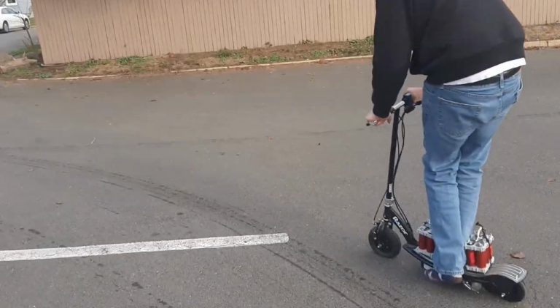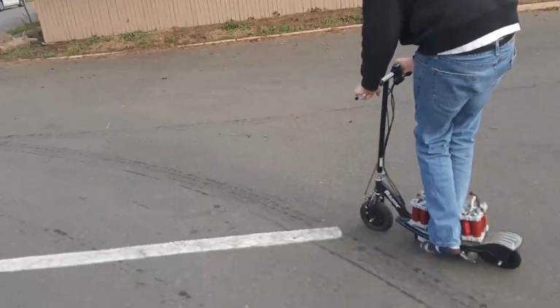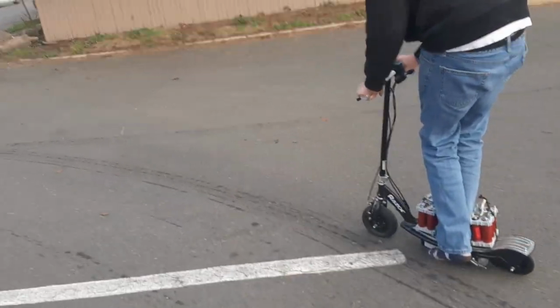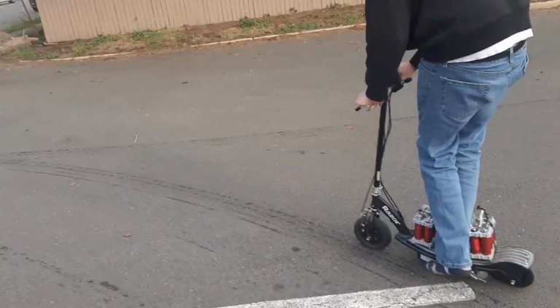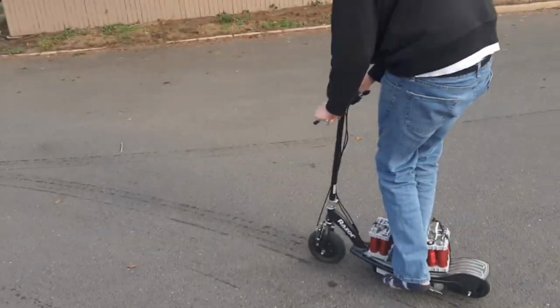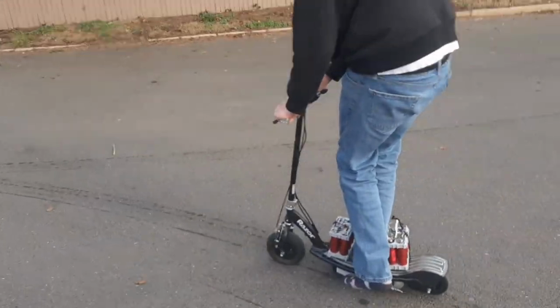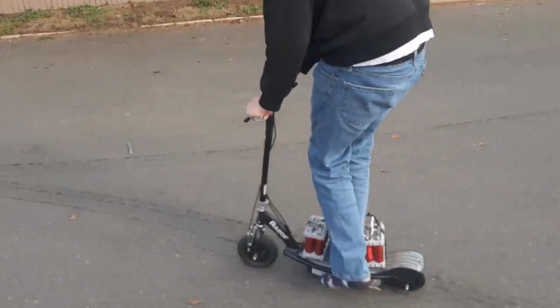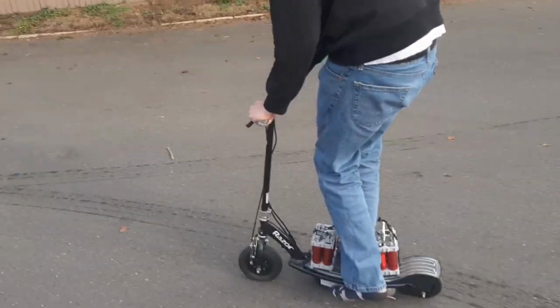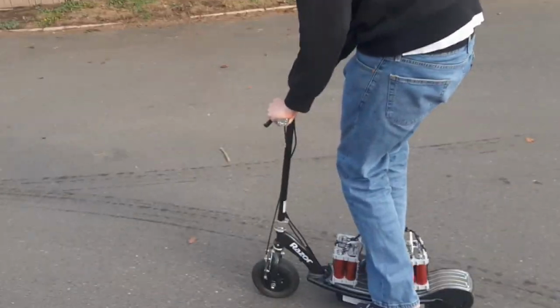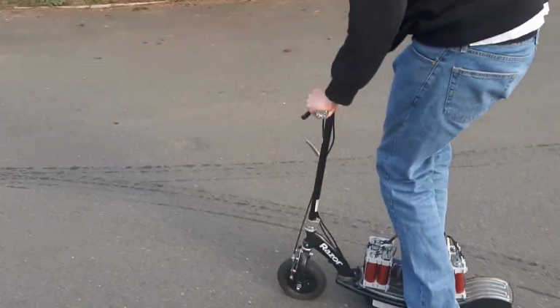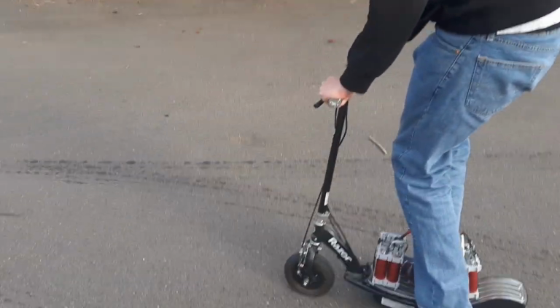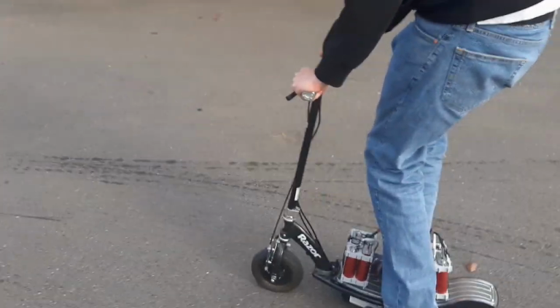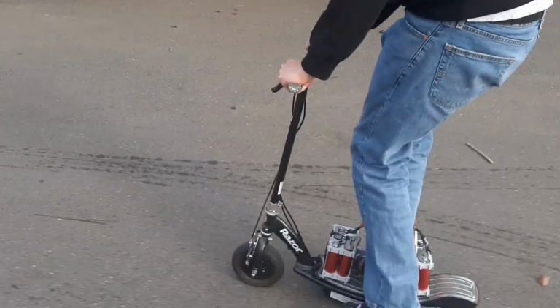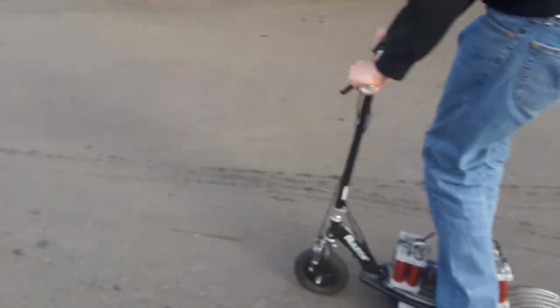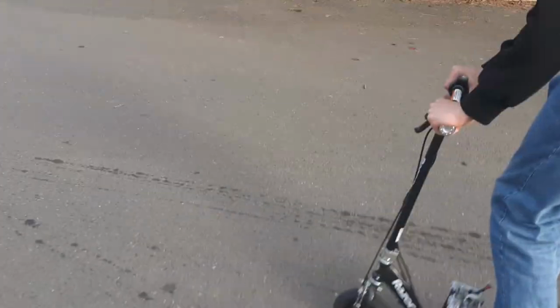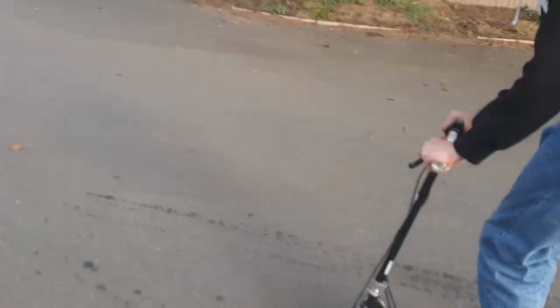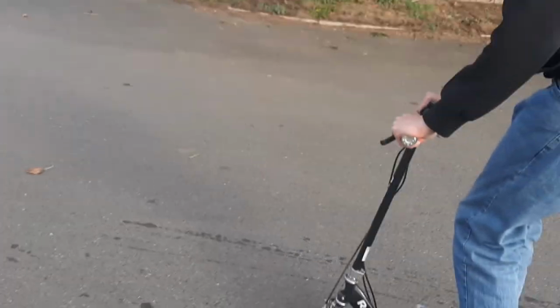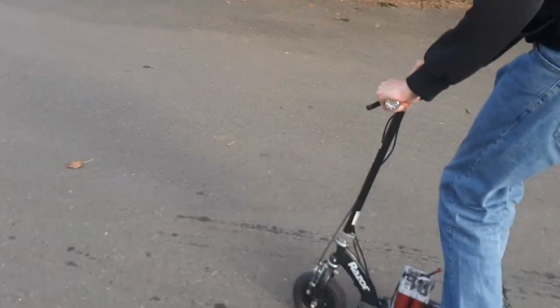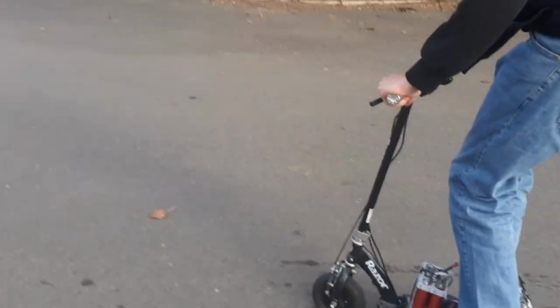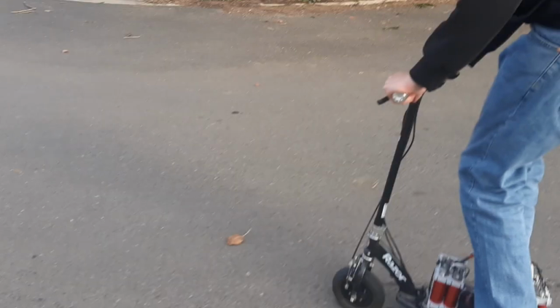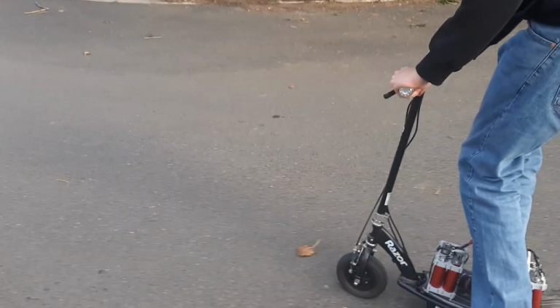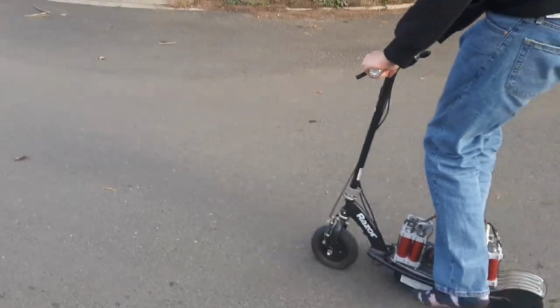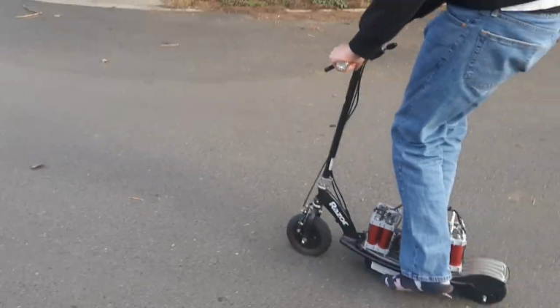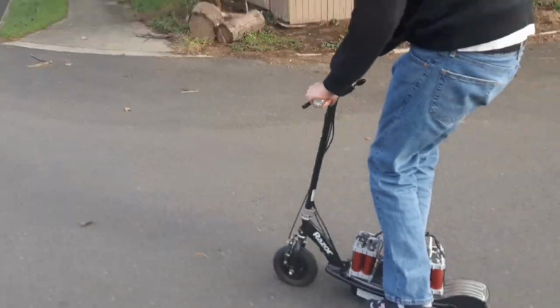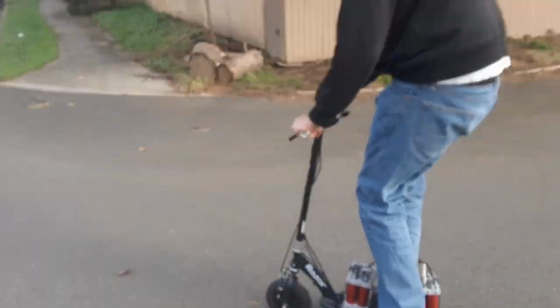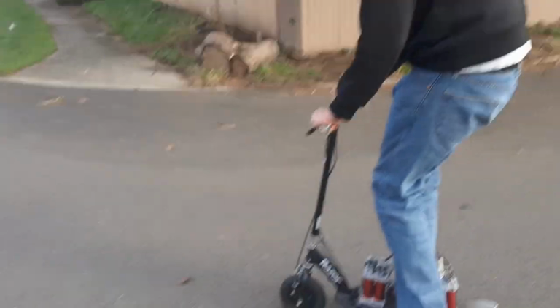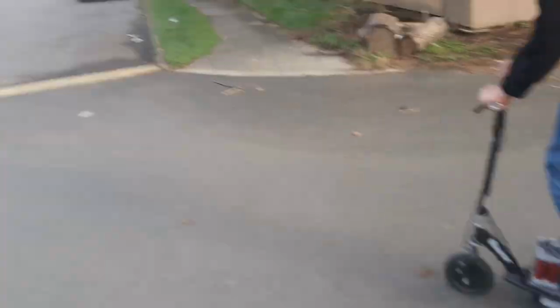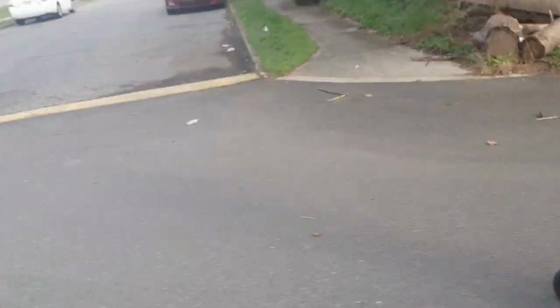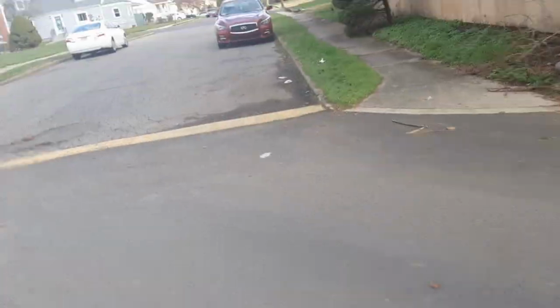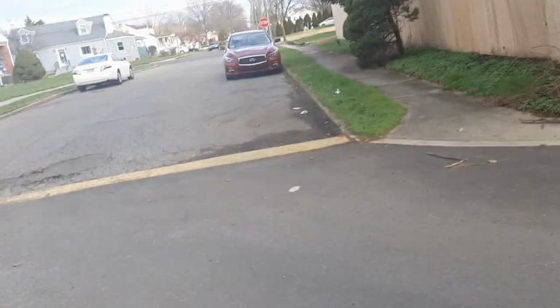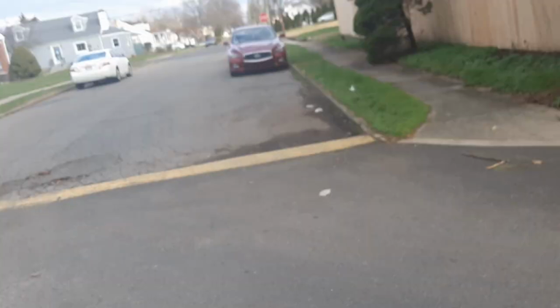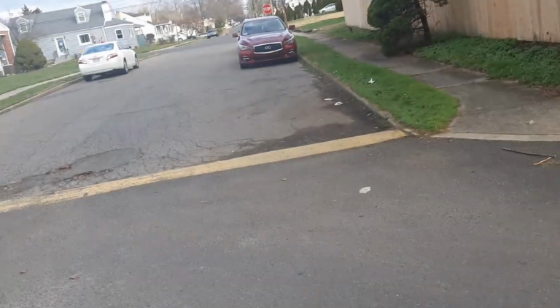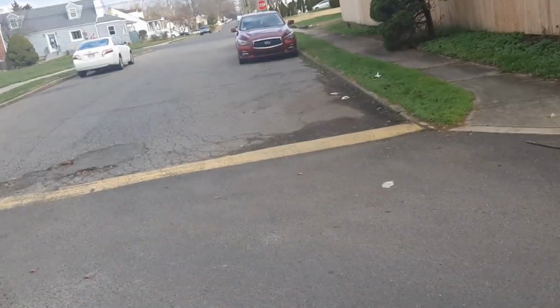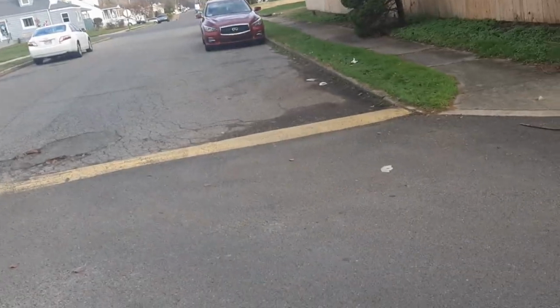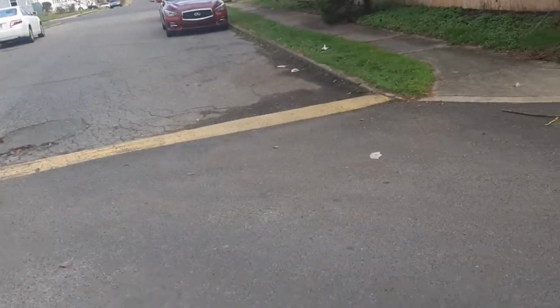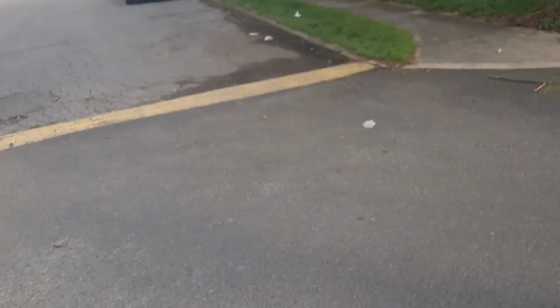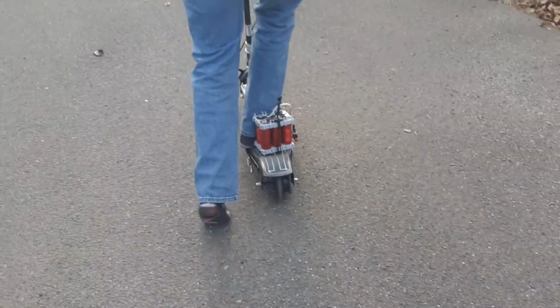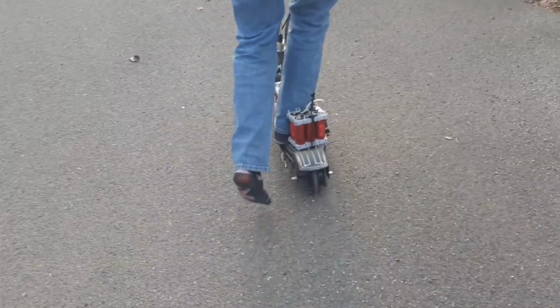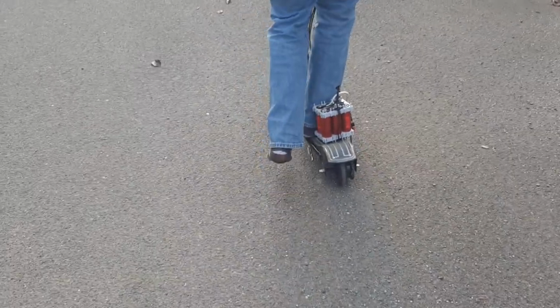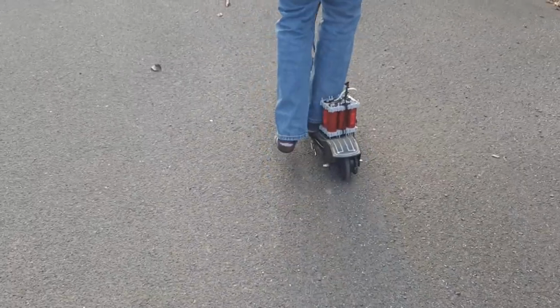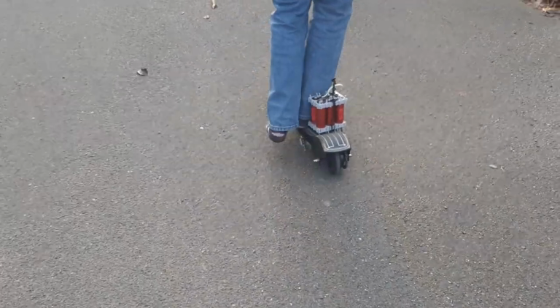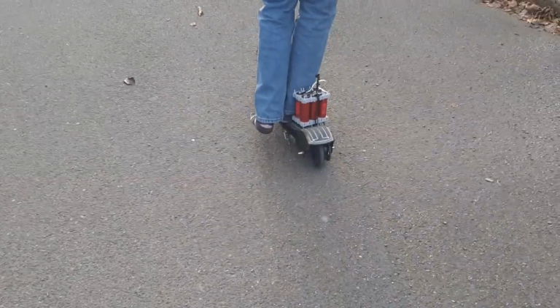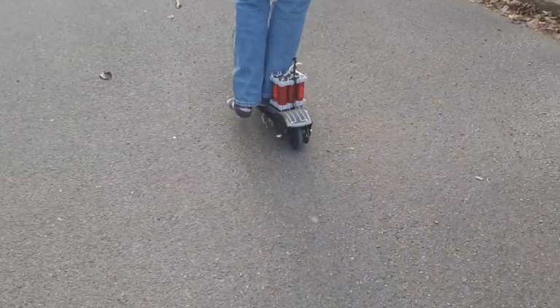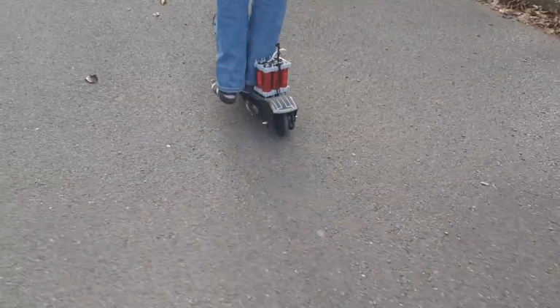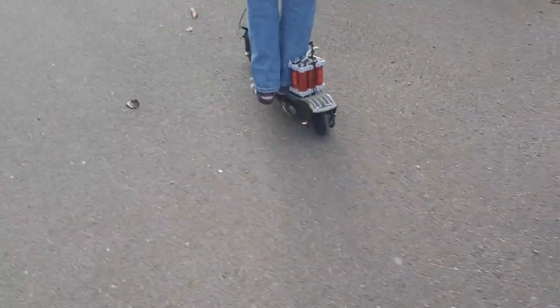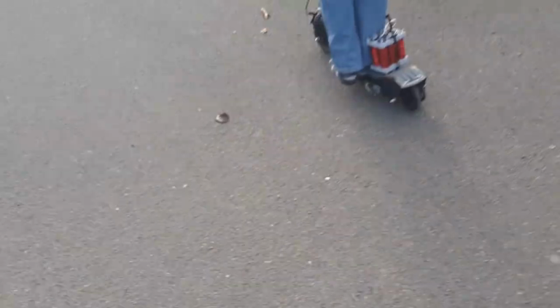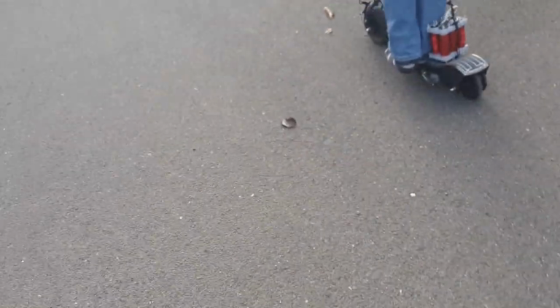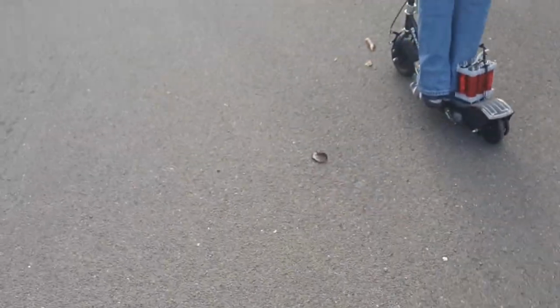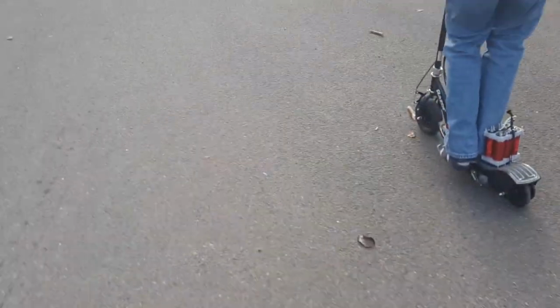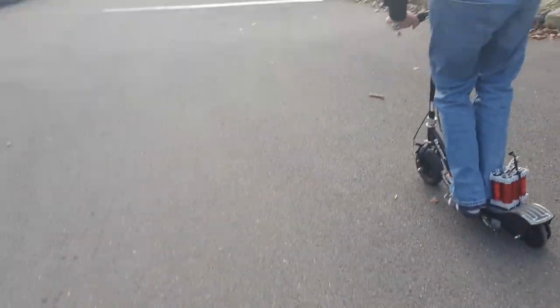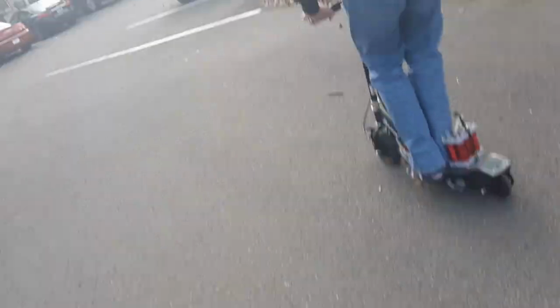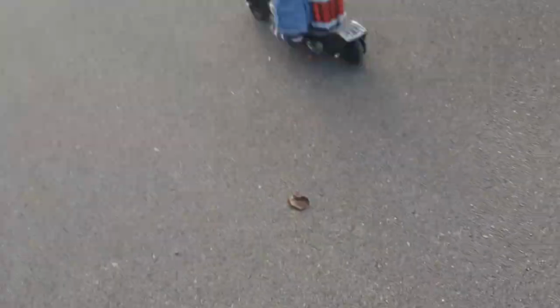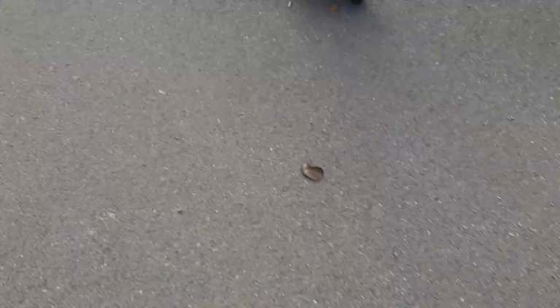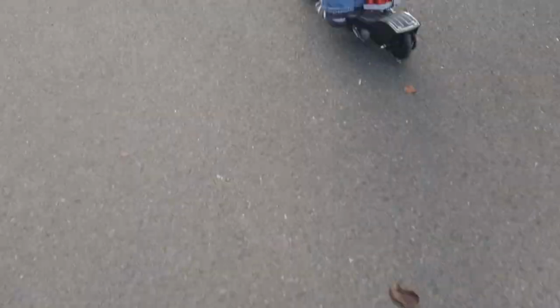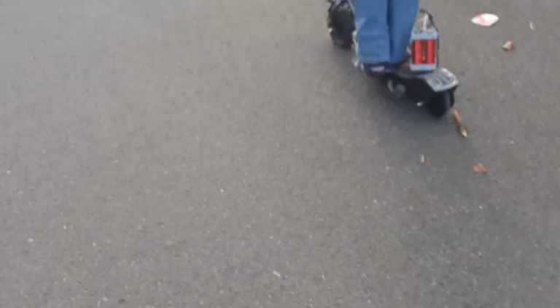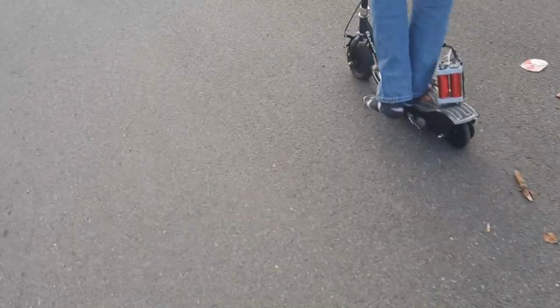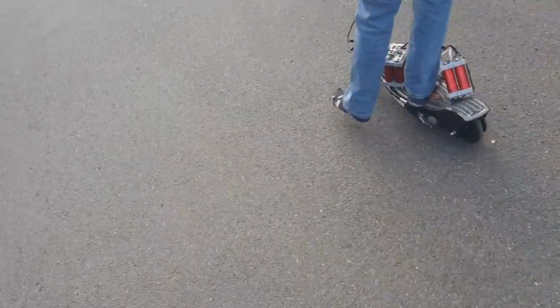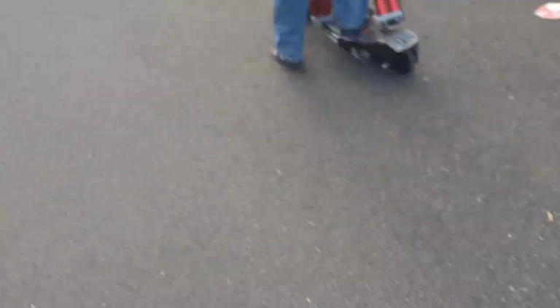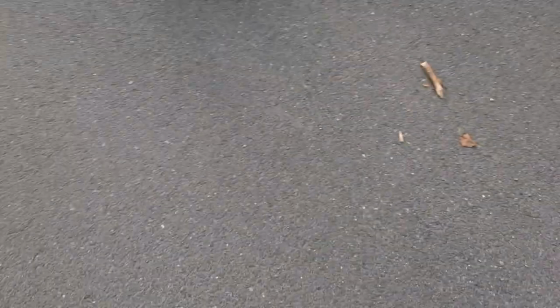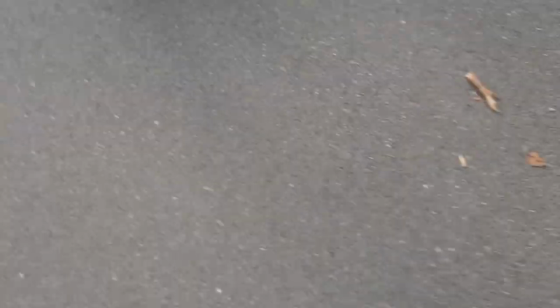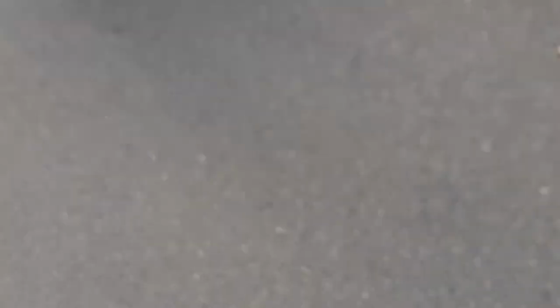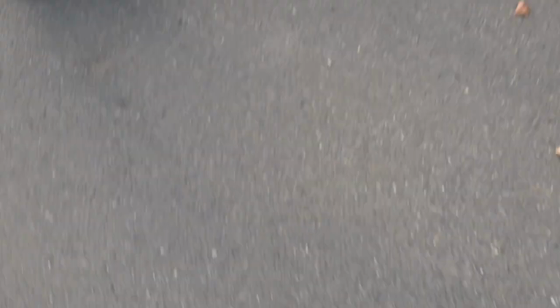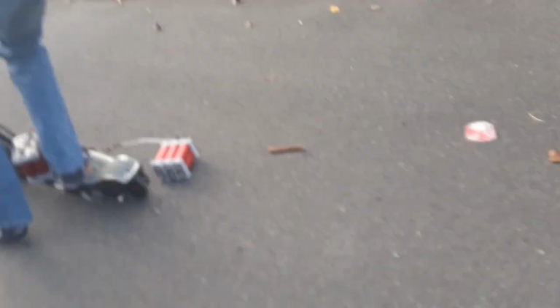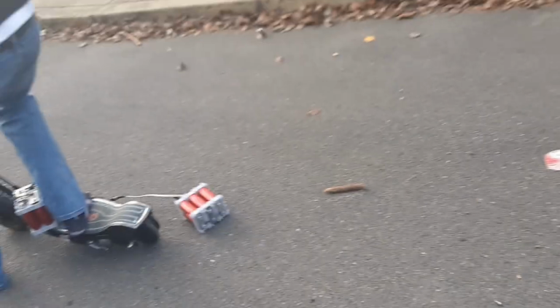Oh, I'm going. Oh, I'm in a speed bump. Hit it! Dude, there's so many rocks. What the hell?